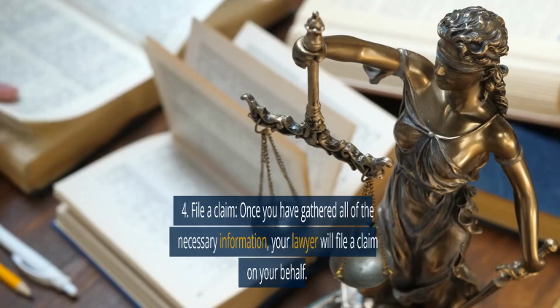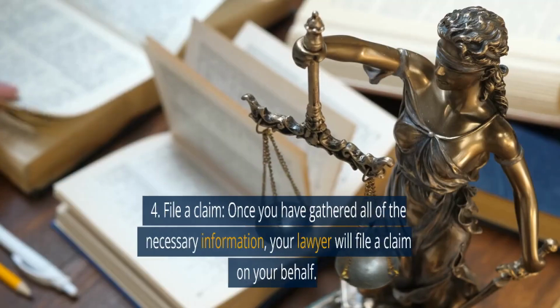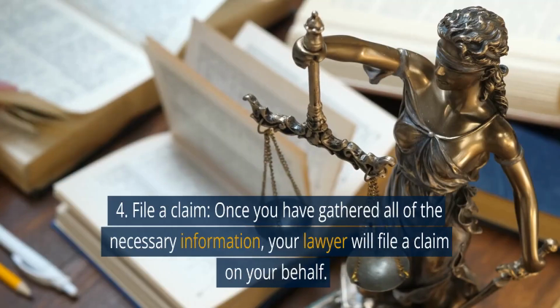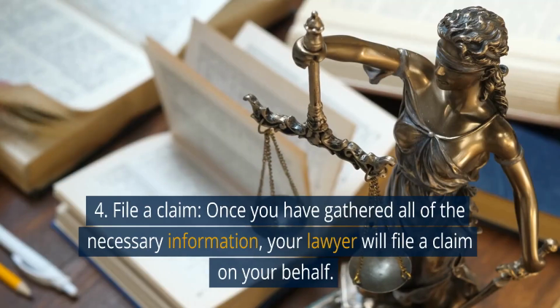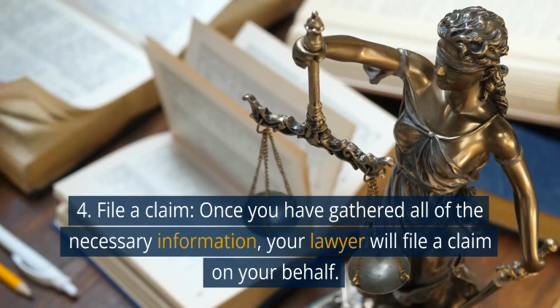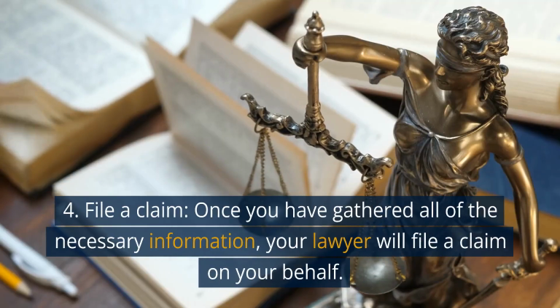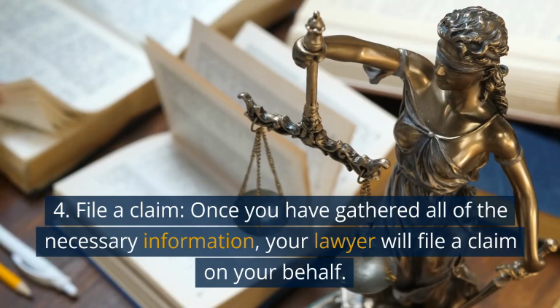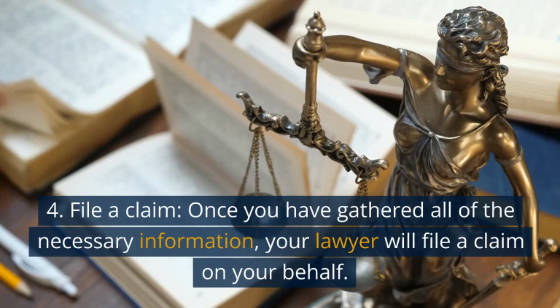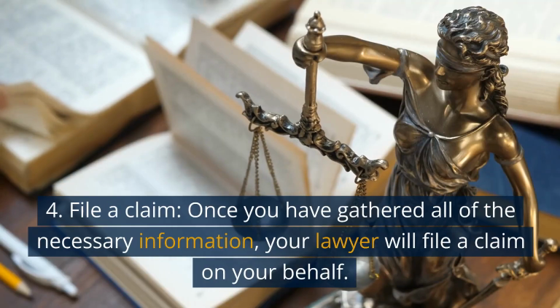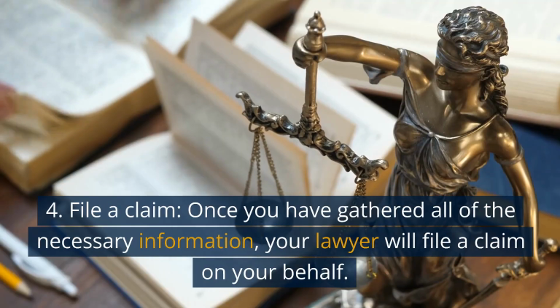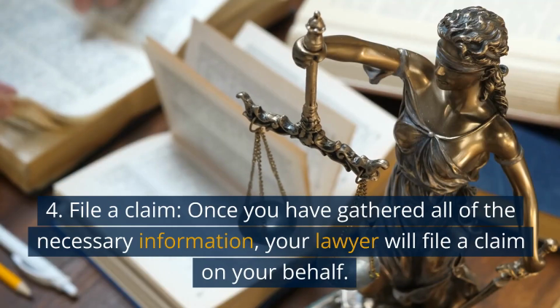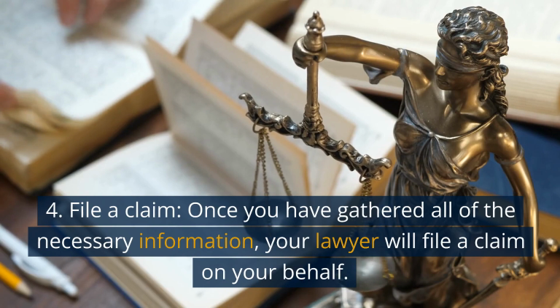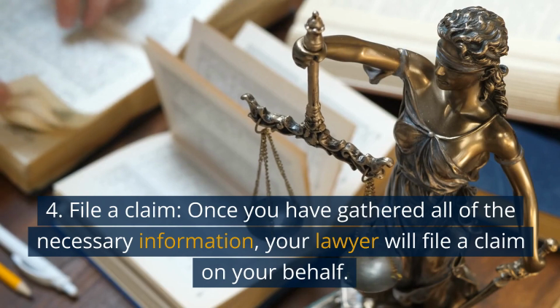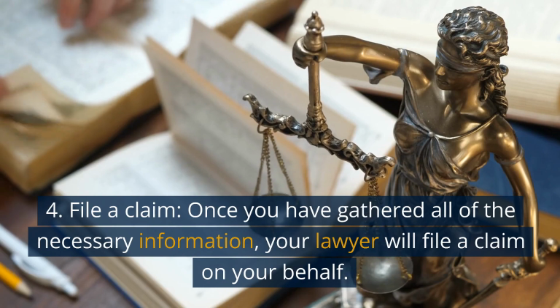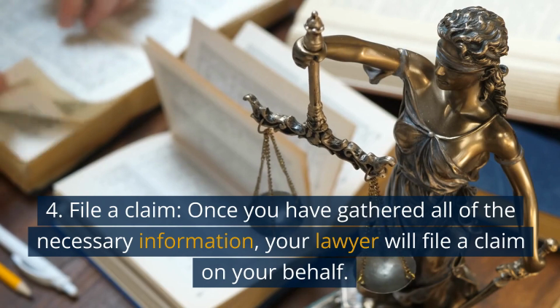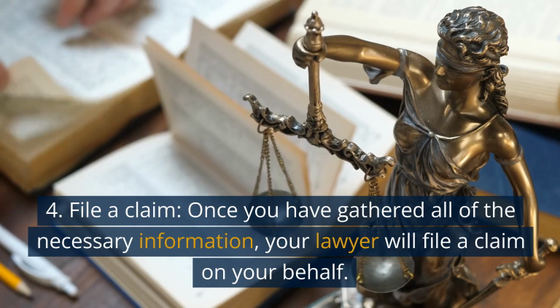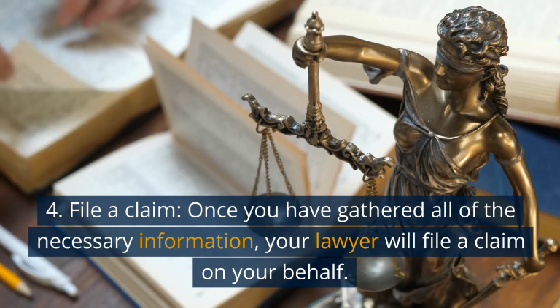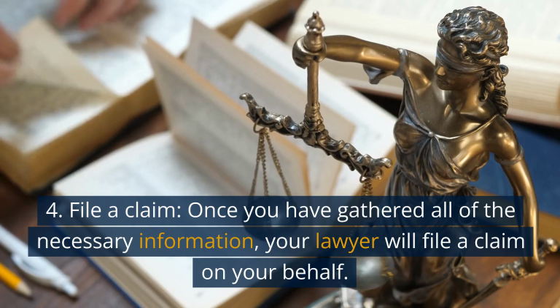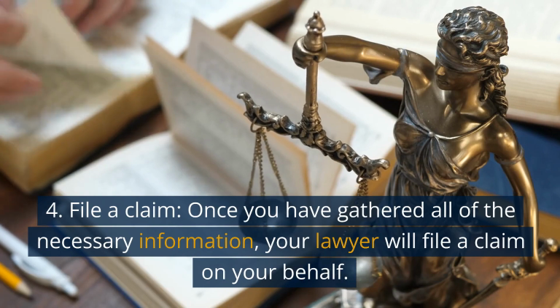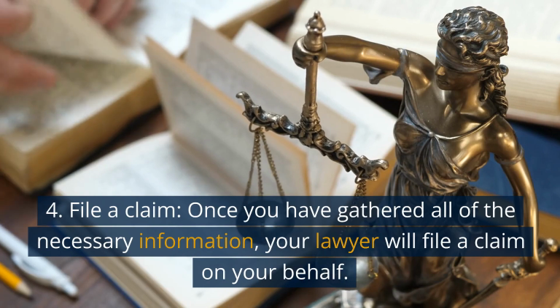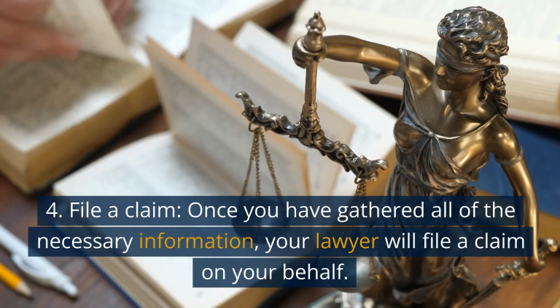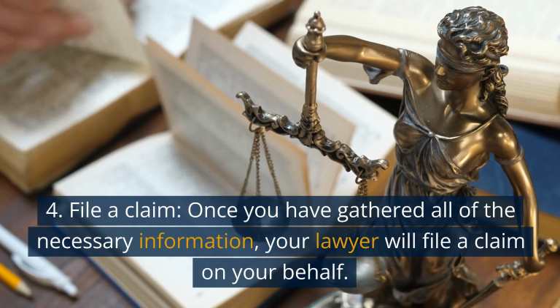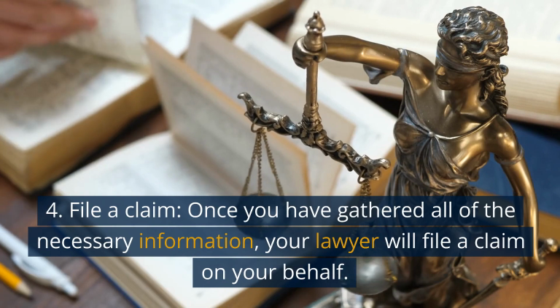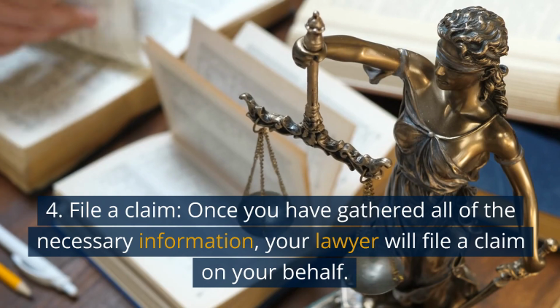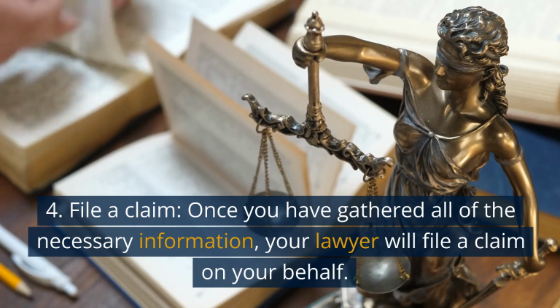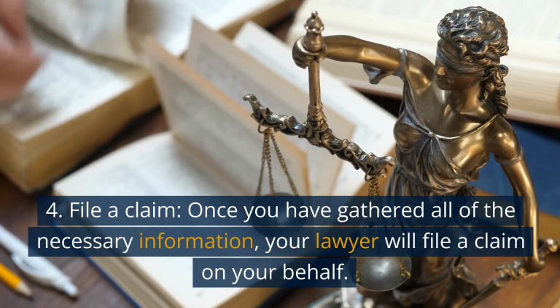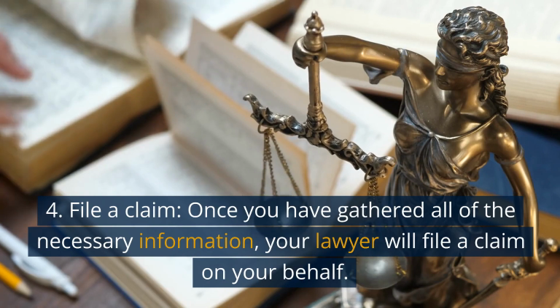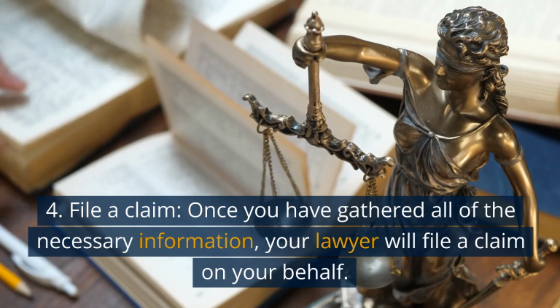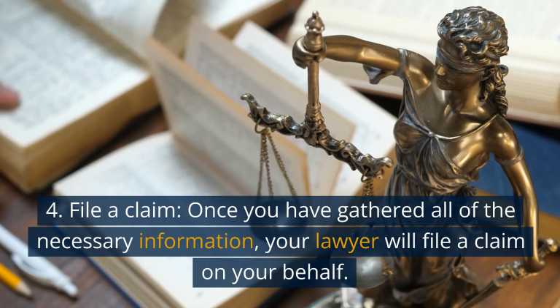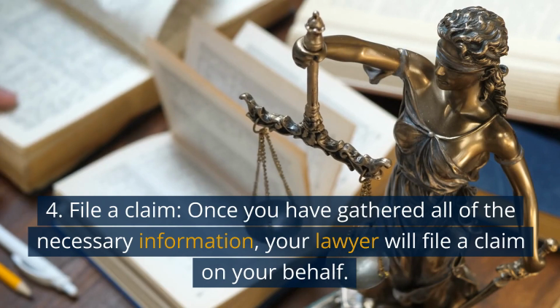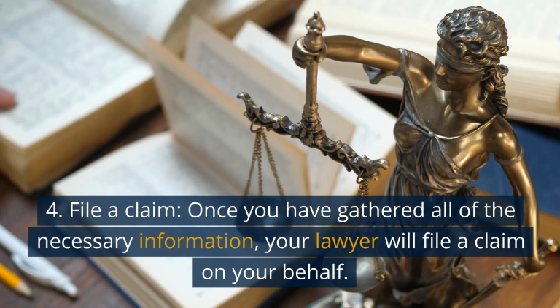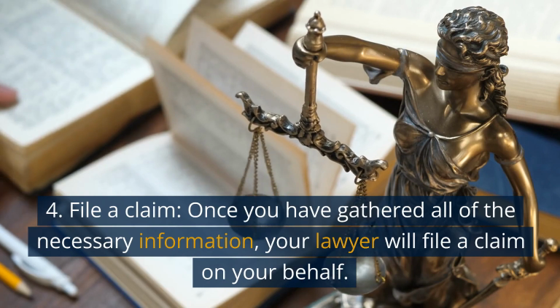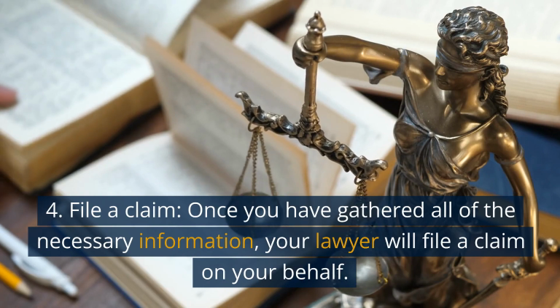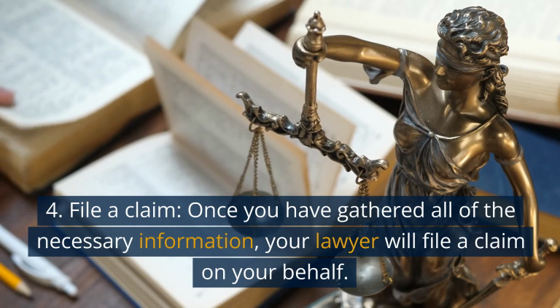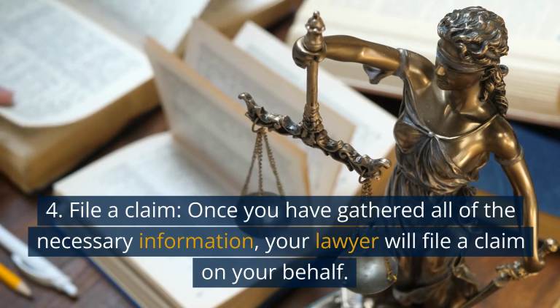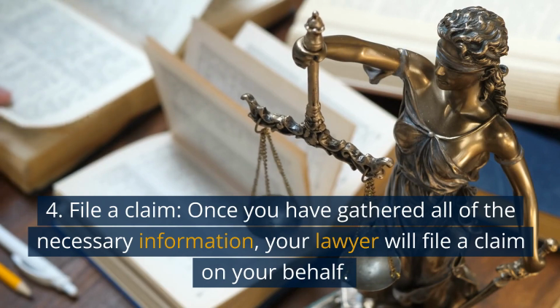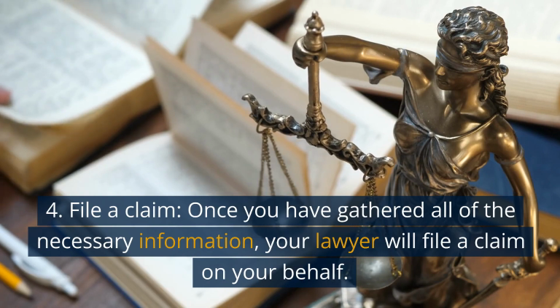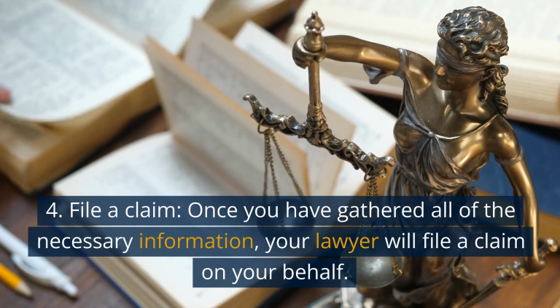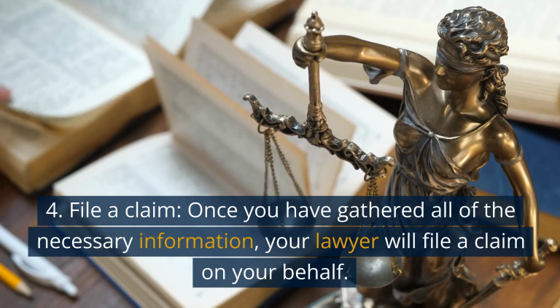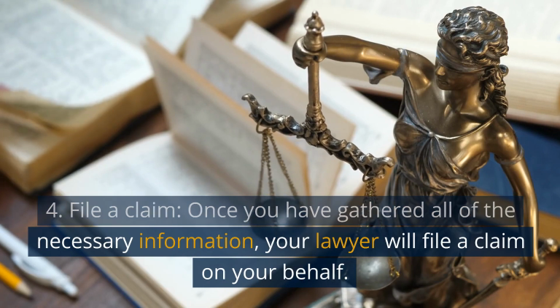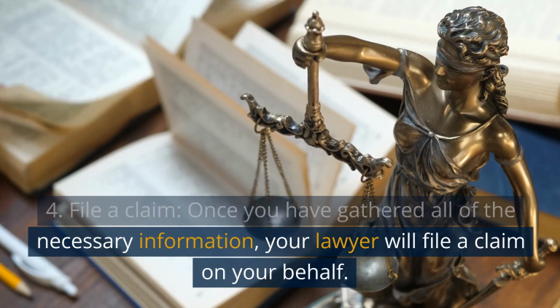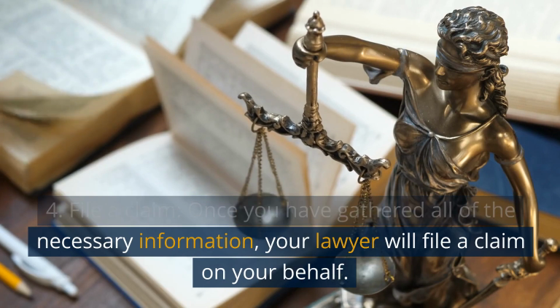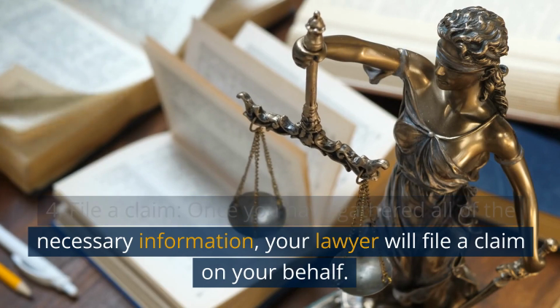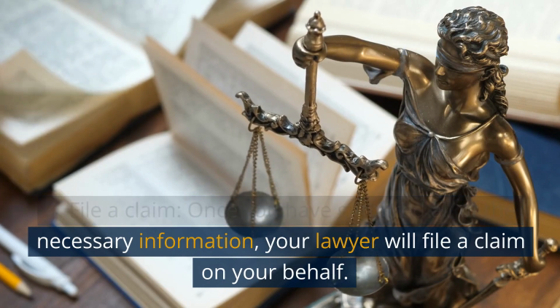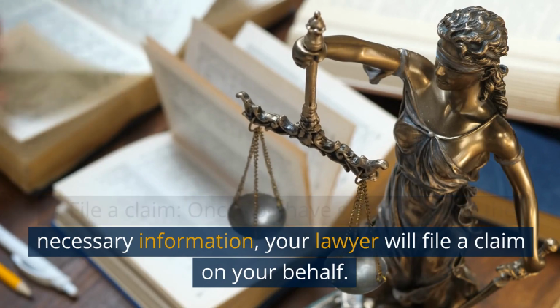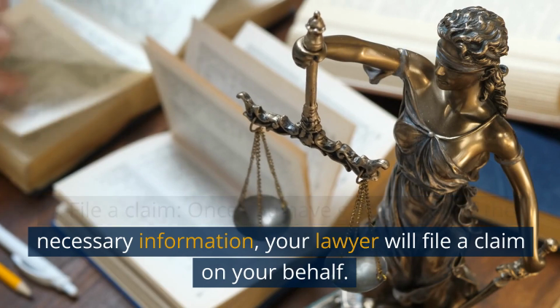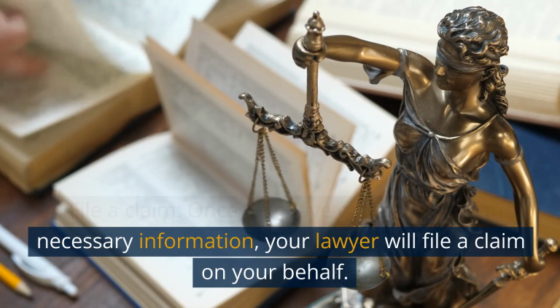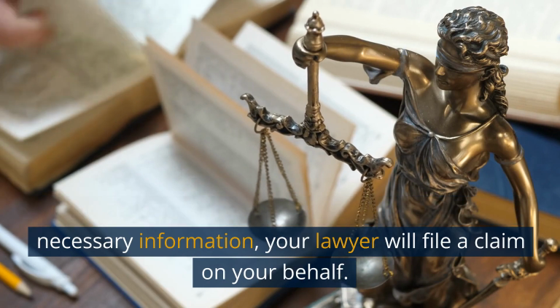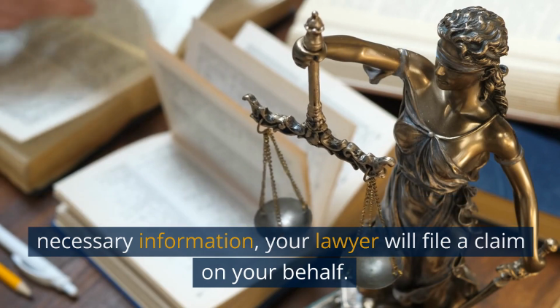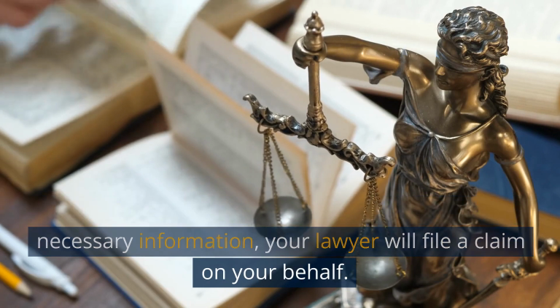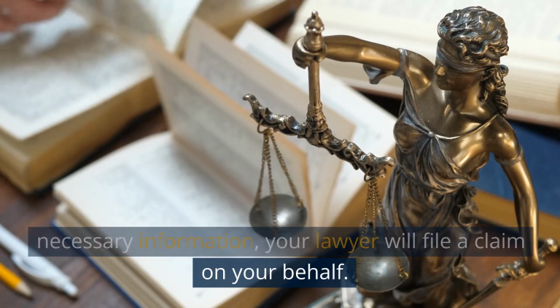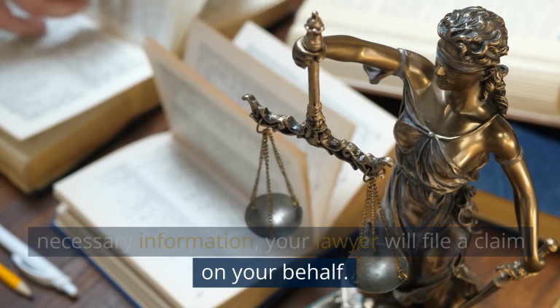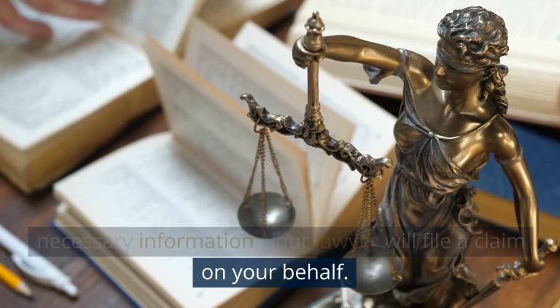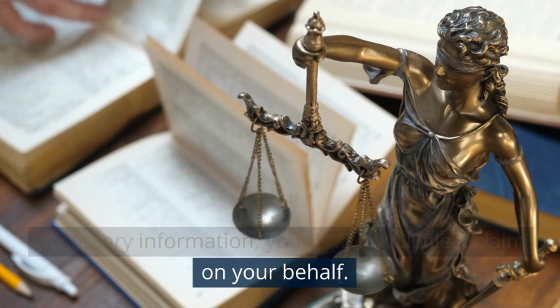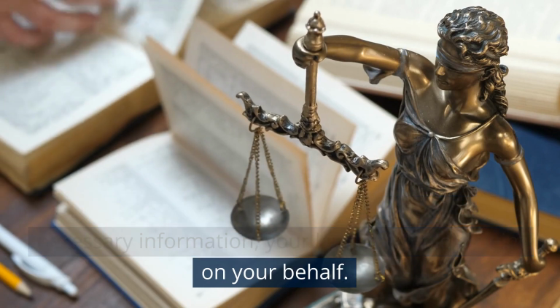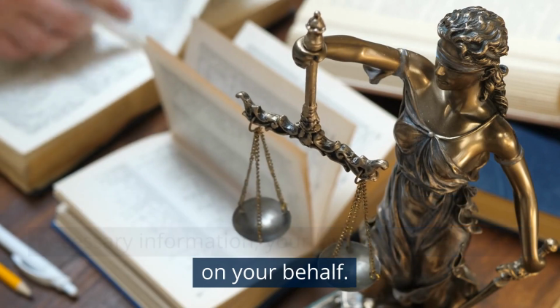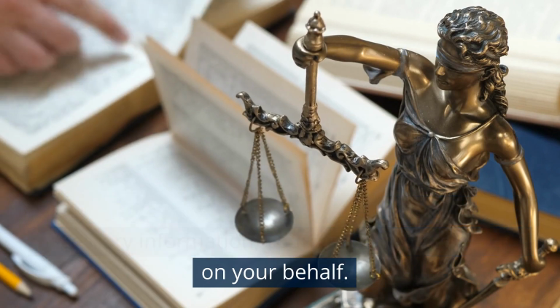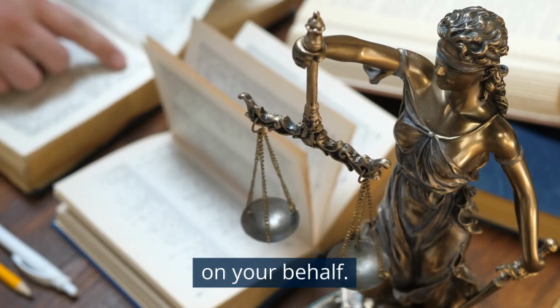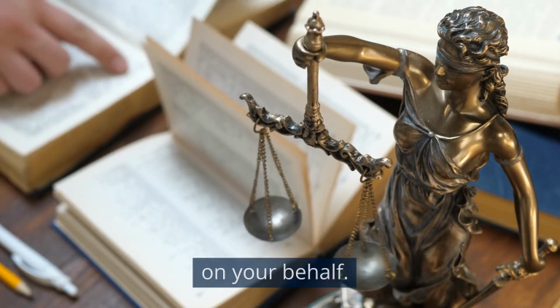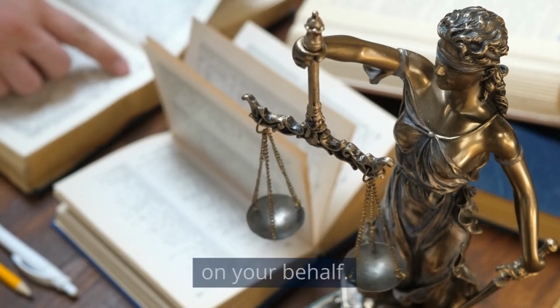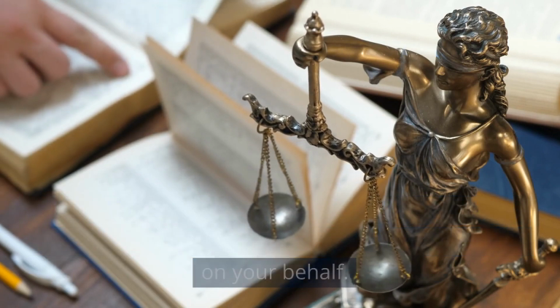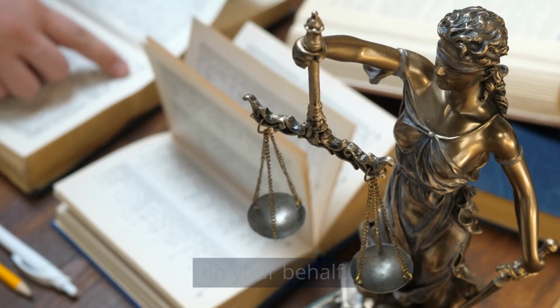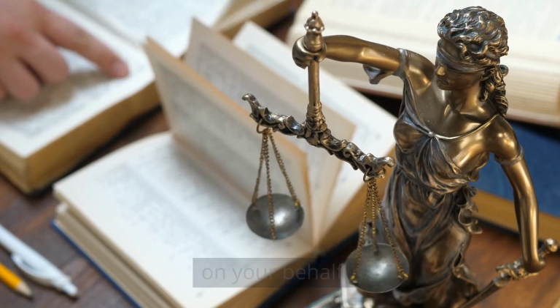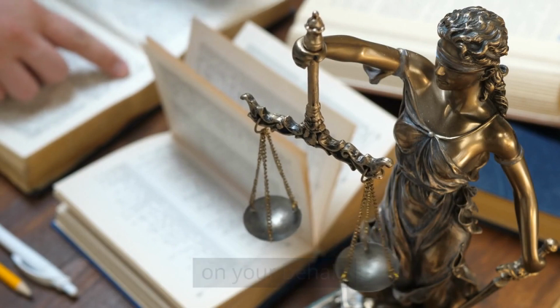4. File a claim. Once you have gathered all of the necessary information, your lawyer will file a claim on your behalf.